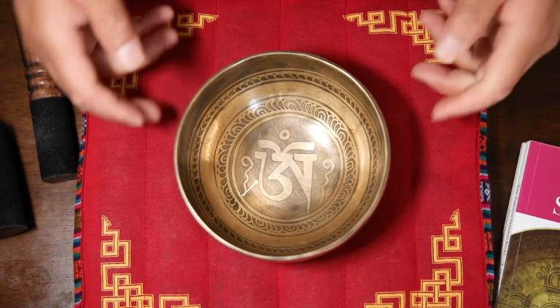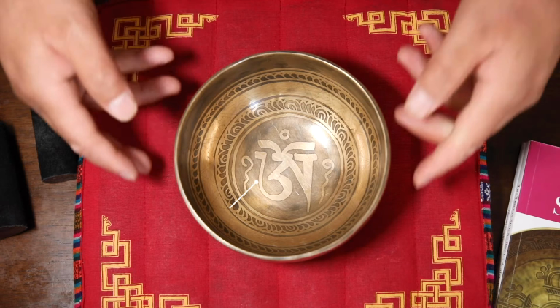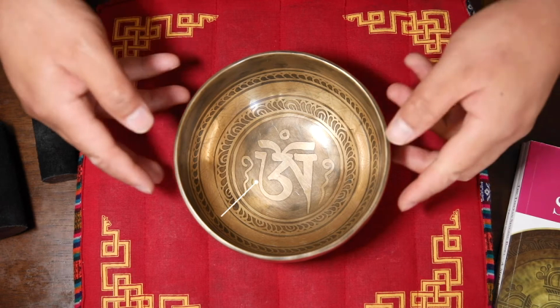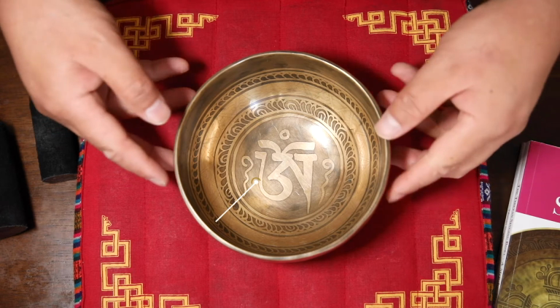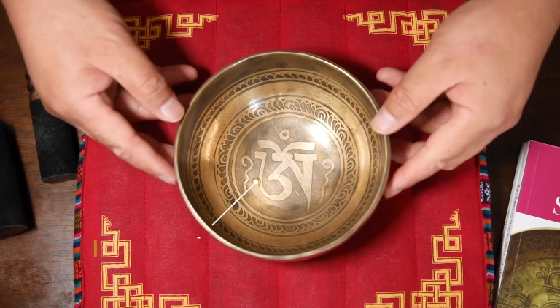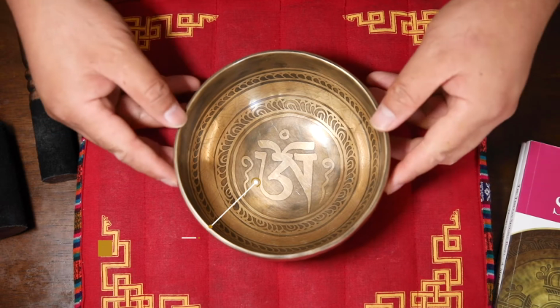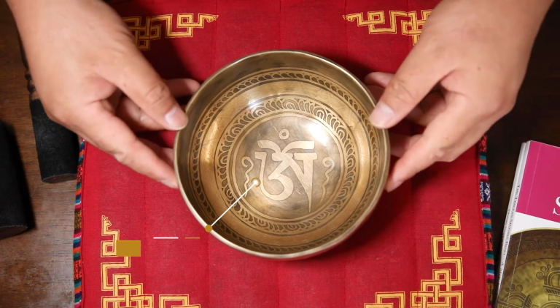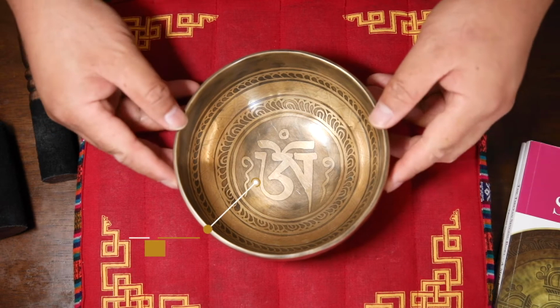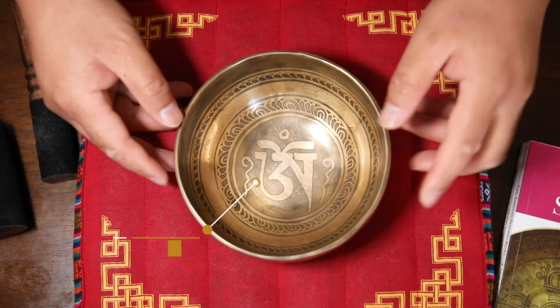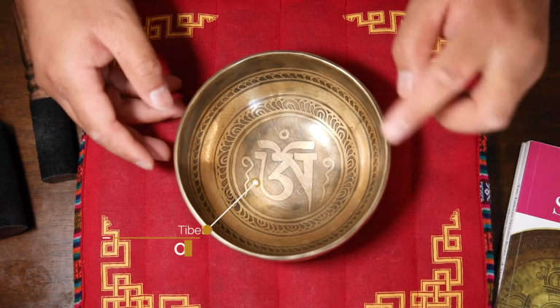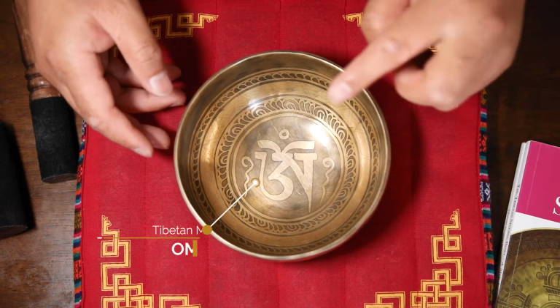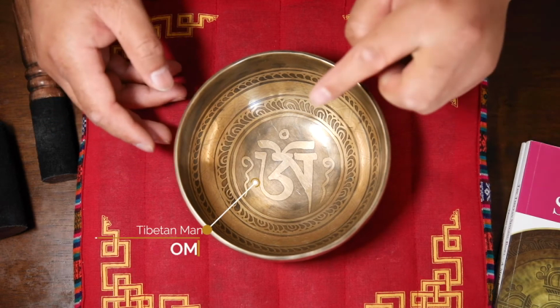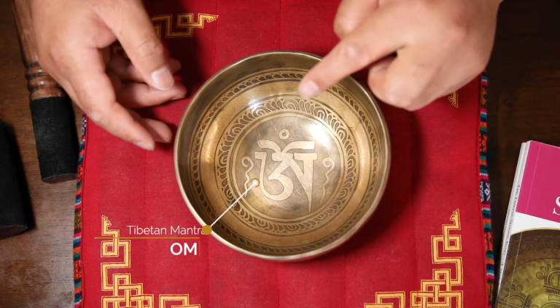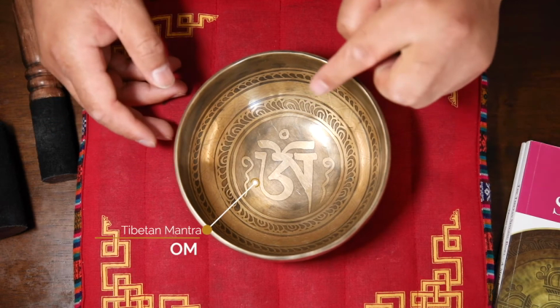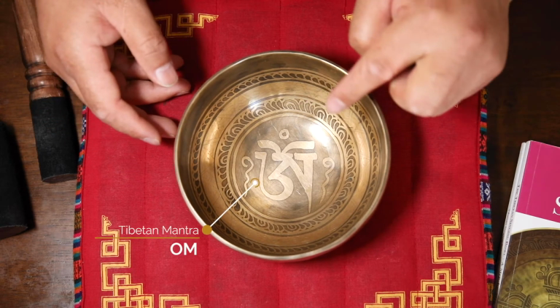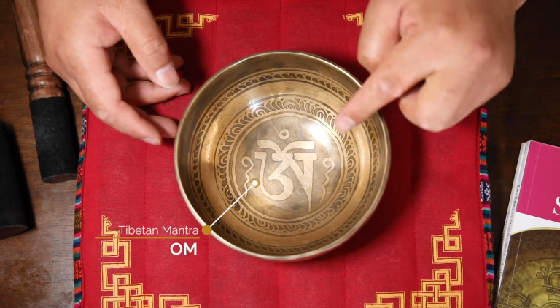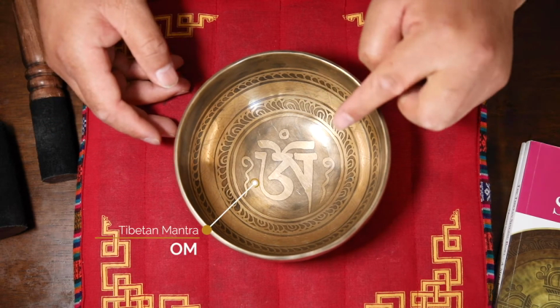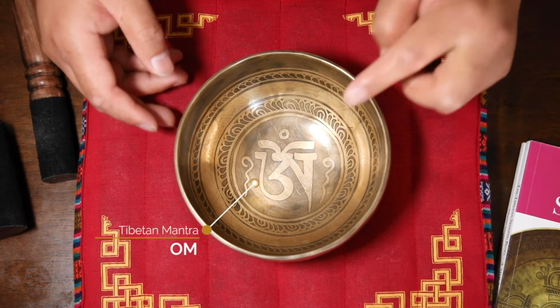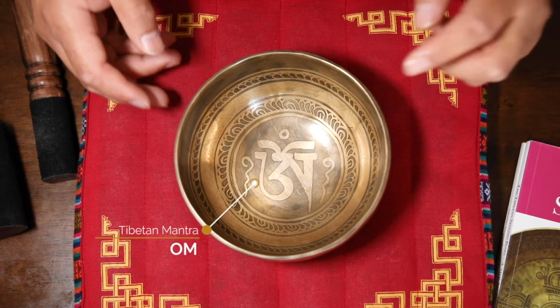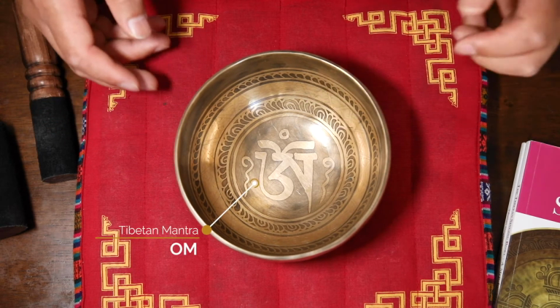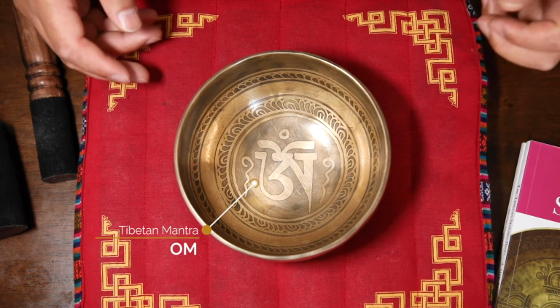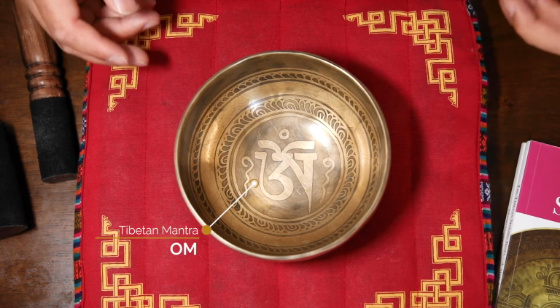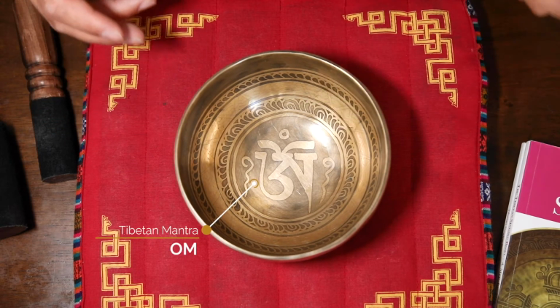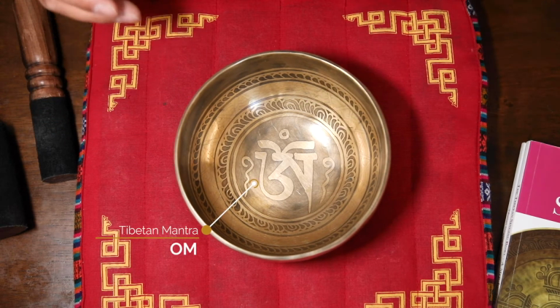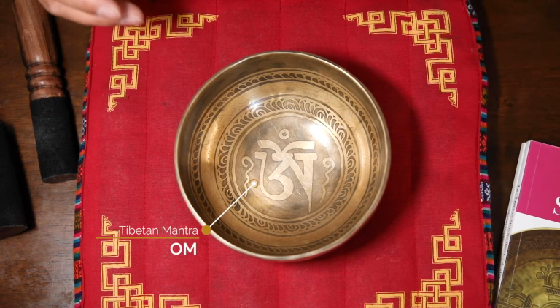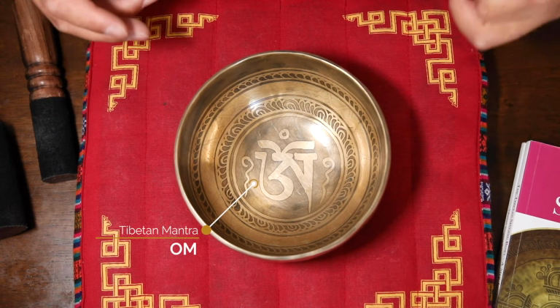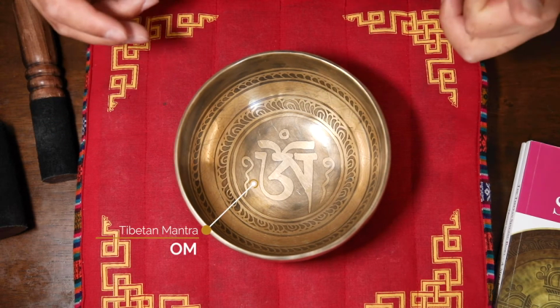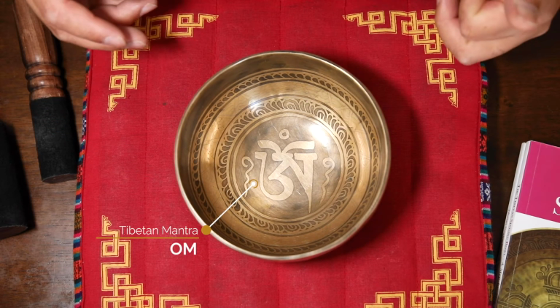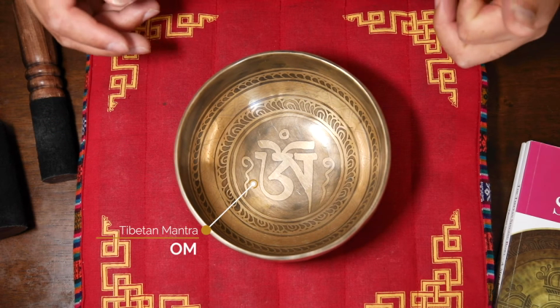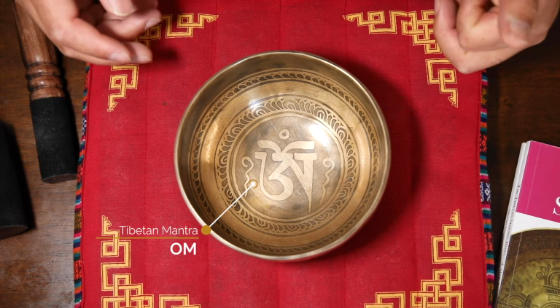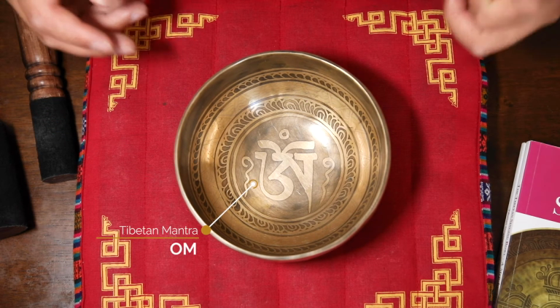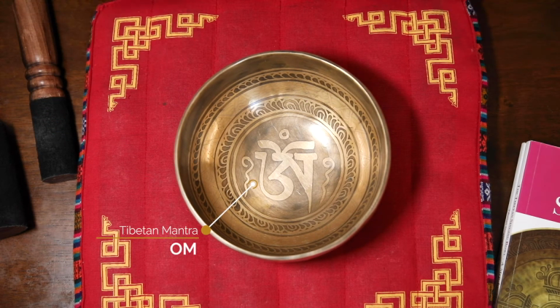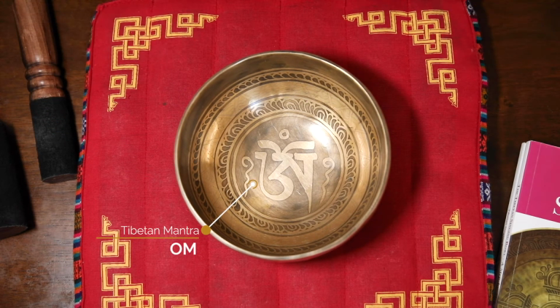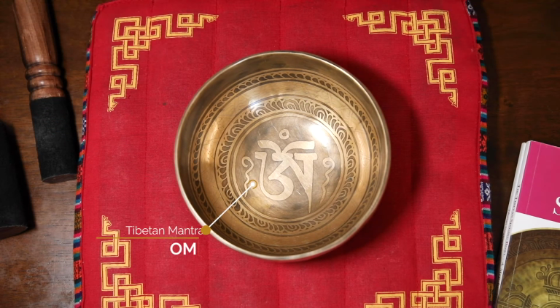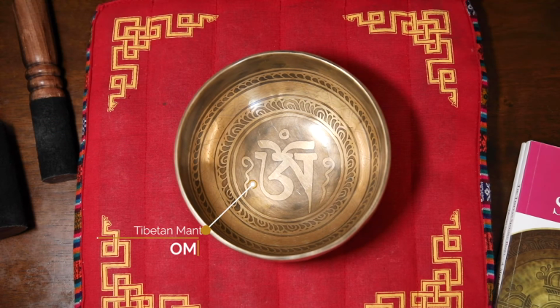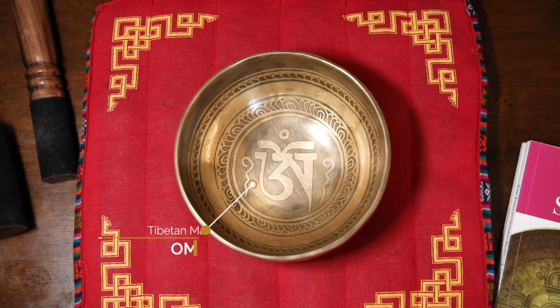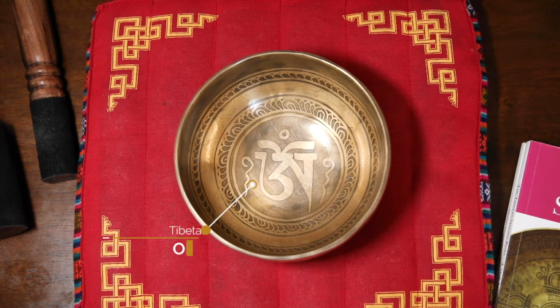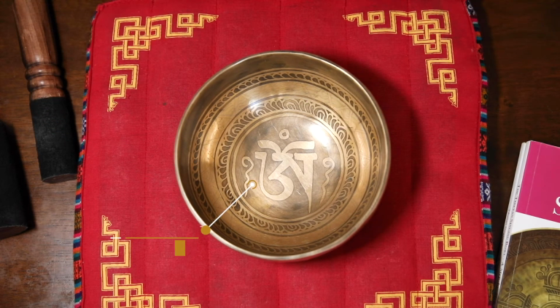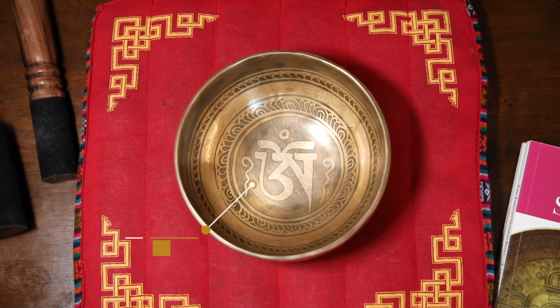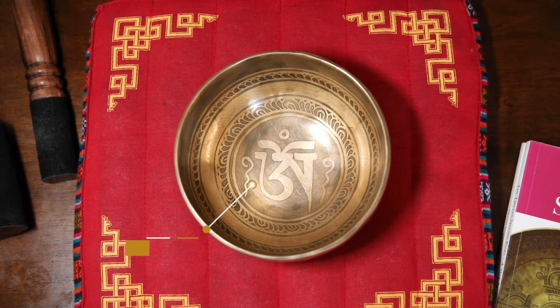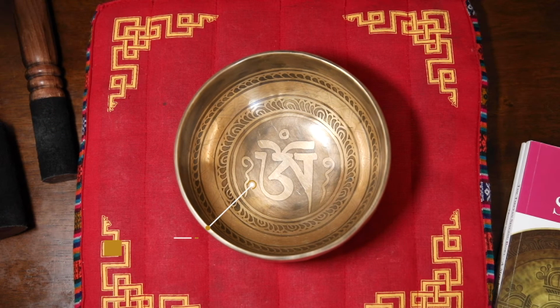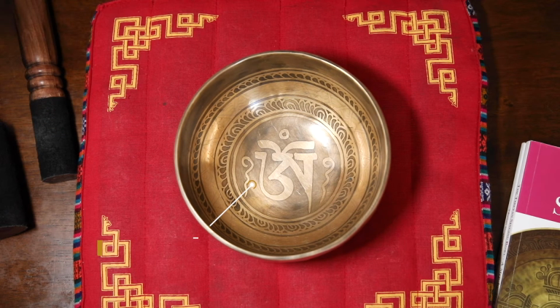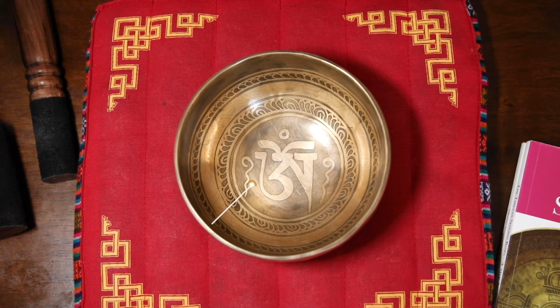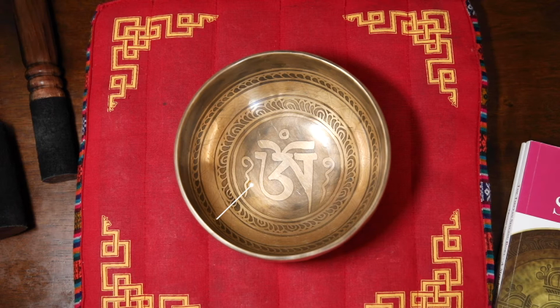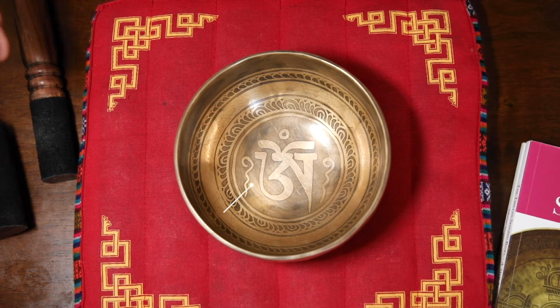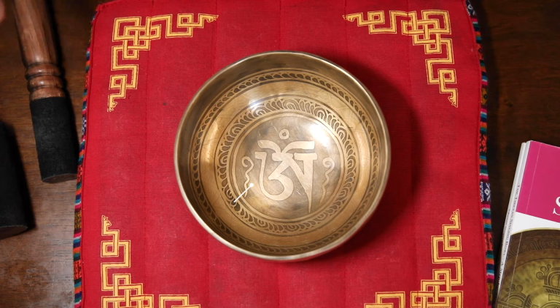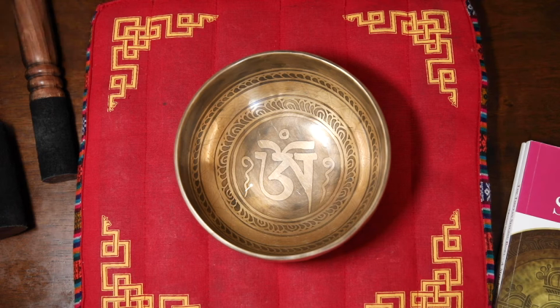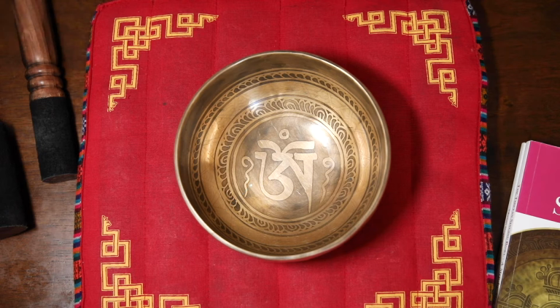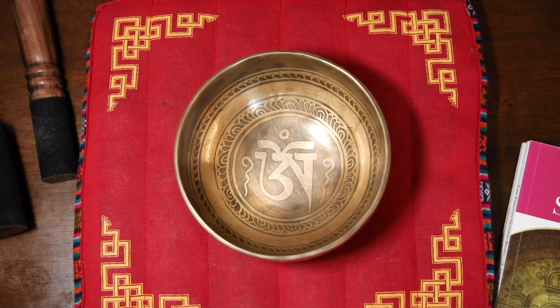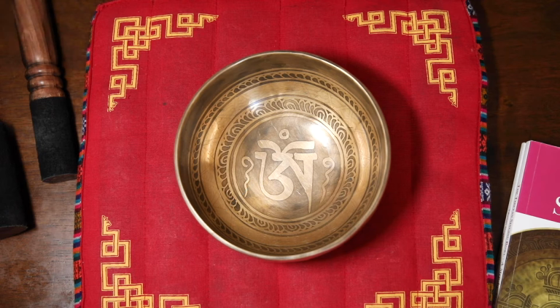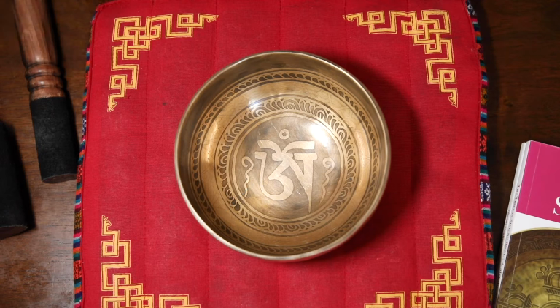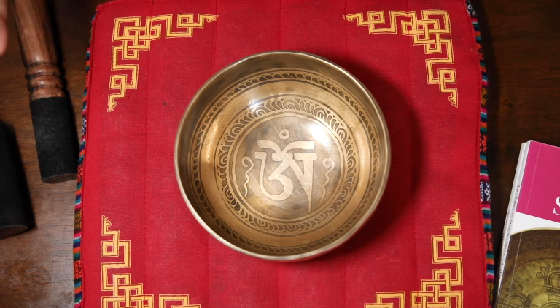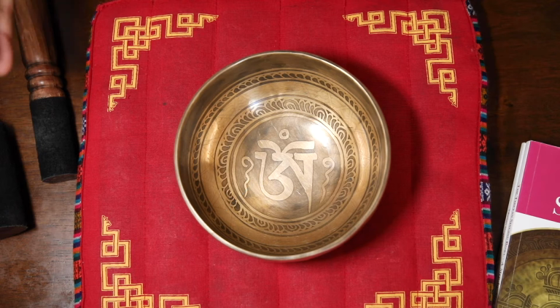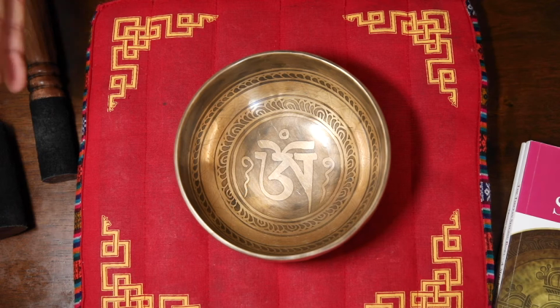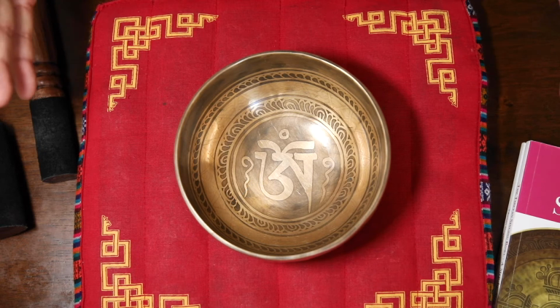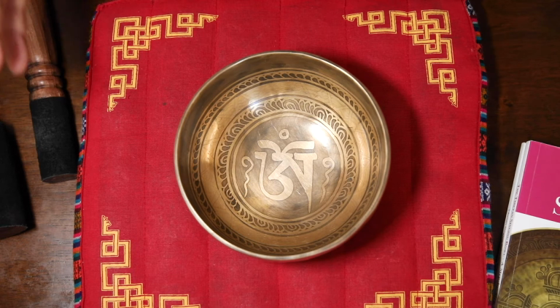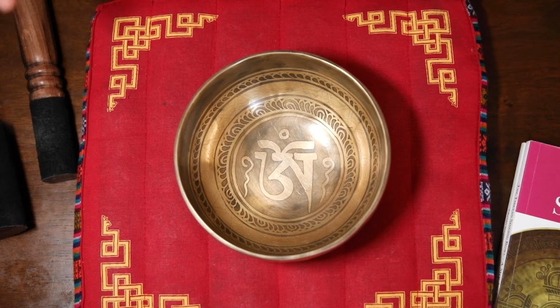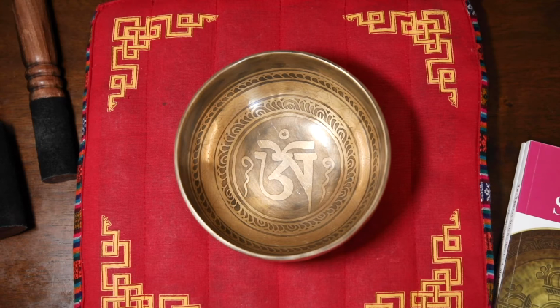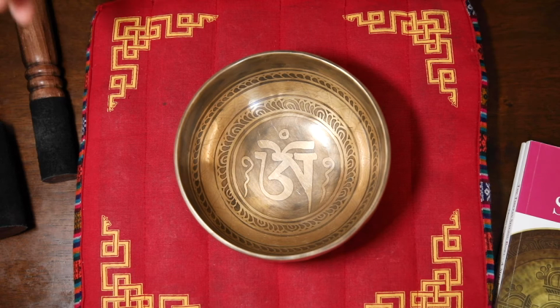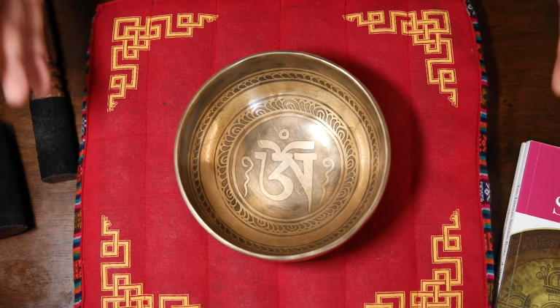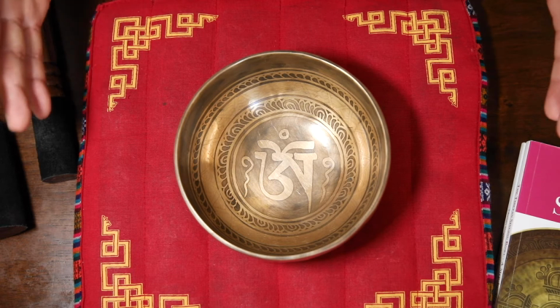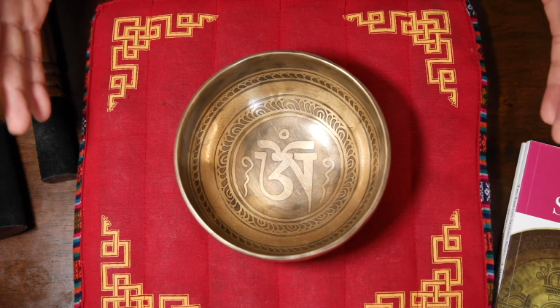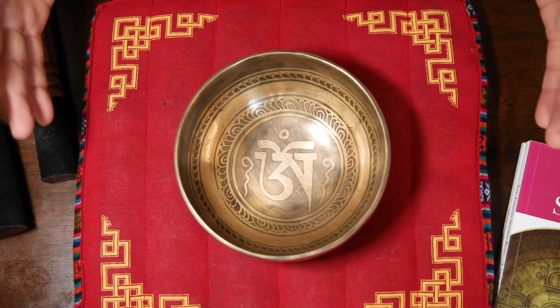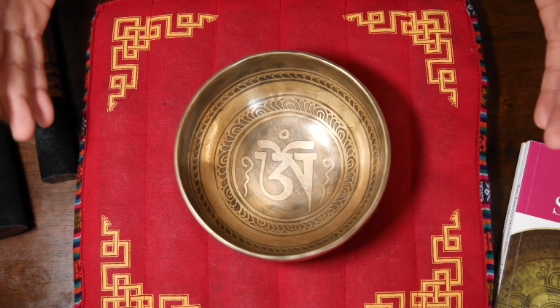Right in the middle, you can see OM. That is the first syllable for the OM ANI BEMEHON, the mantra of Buddha of Compassion.